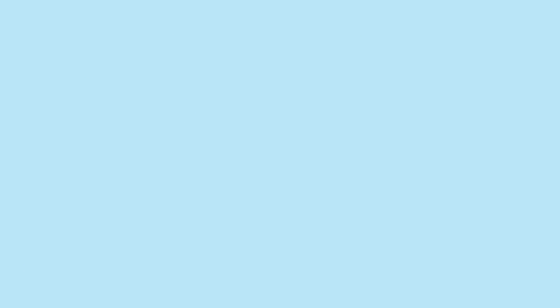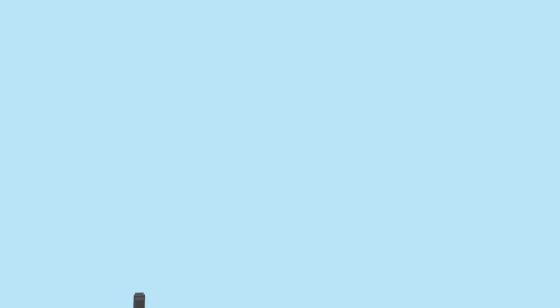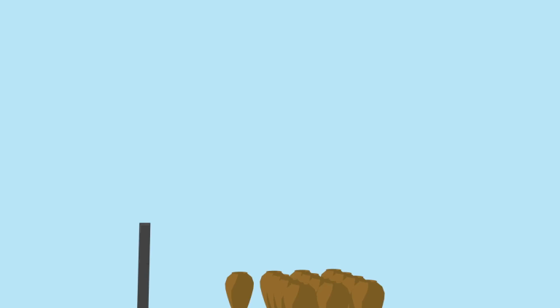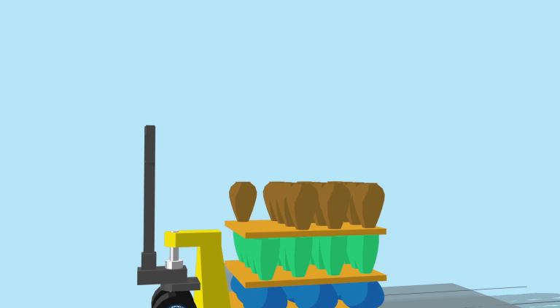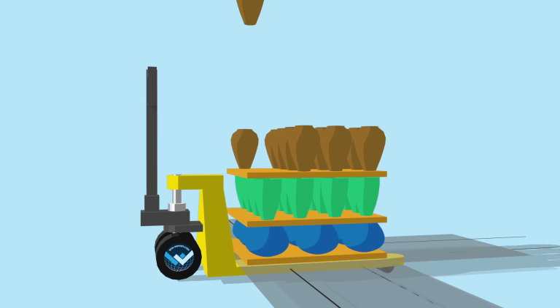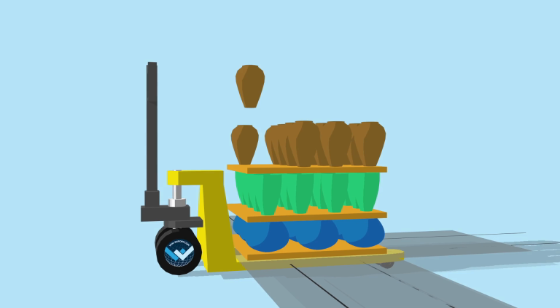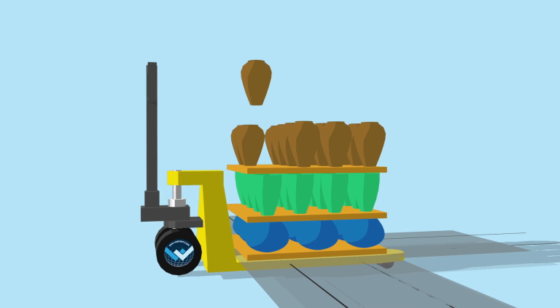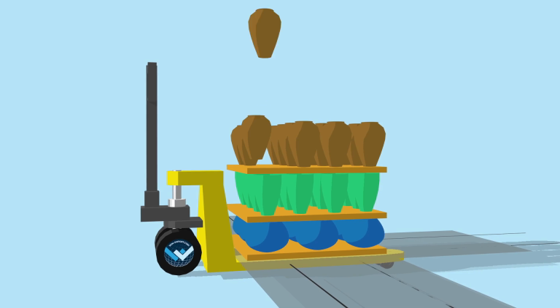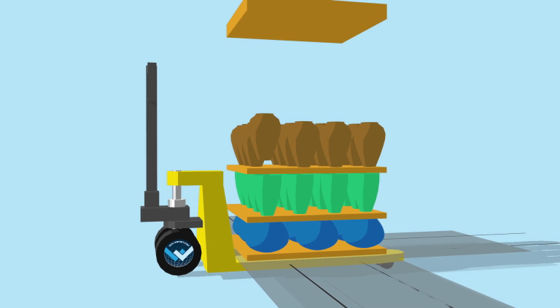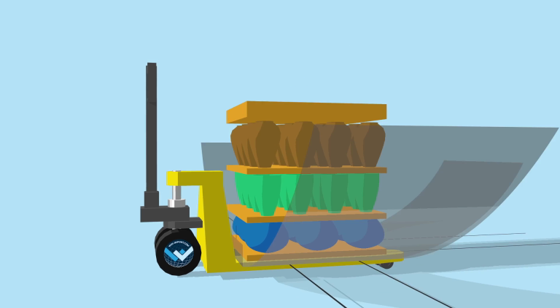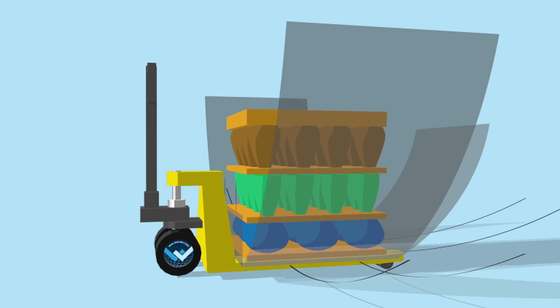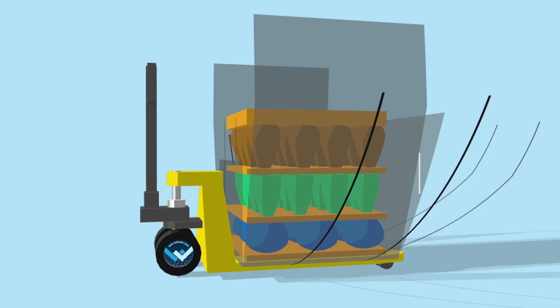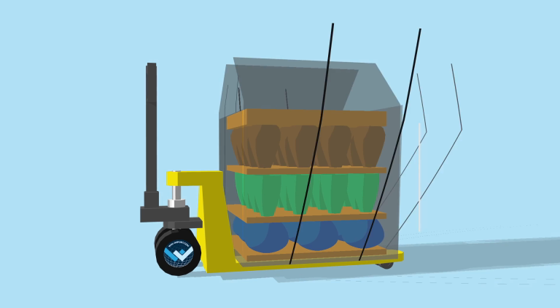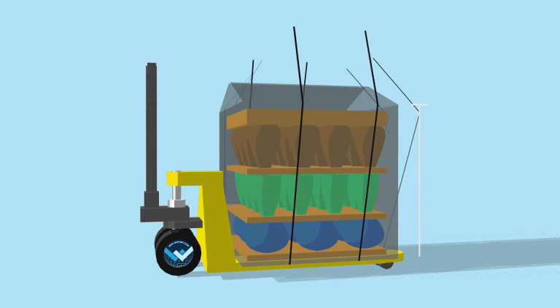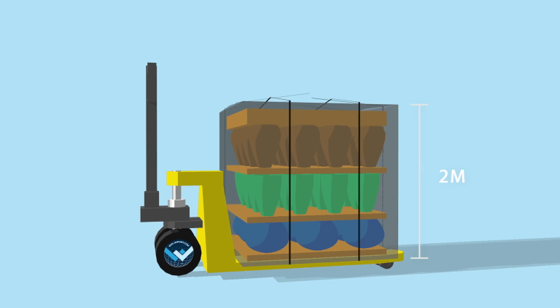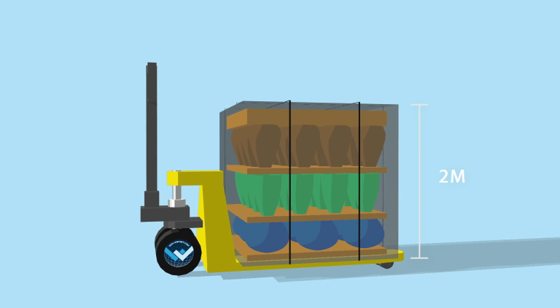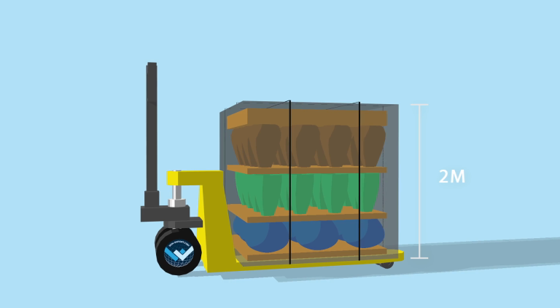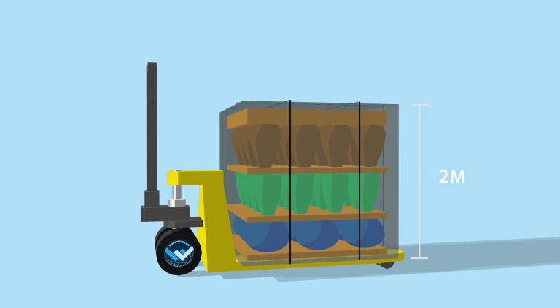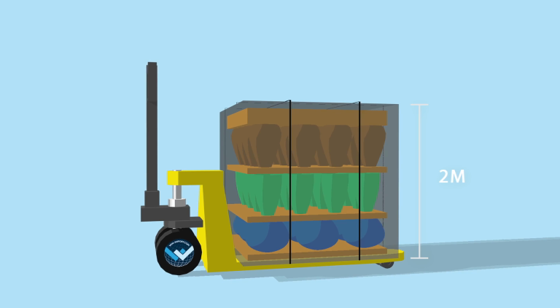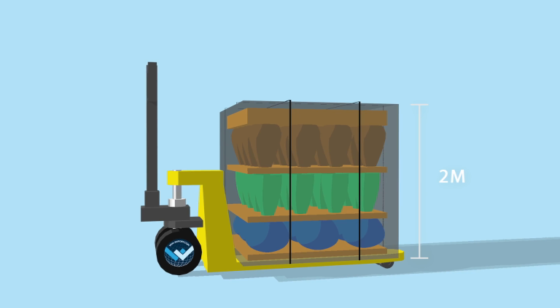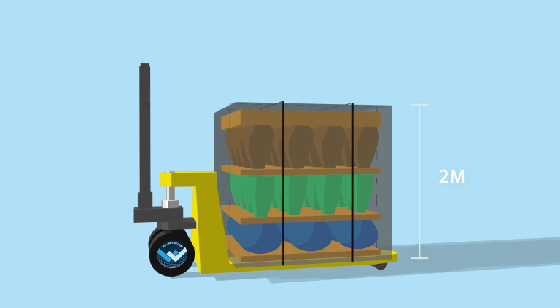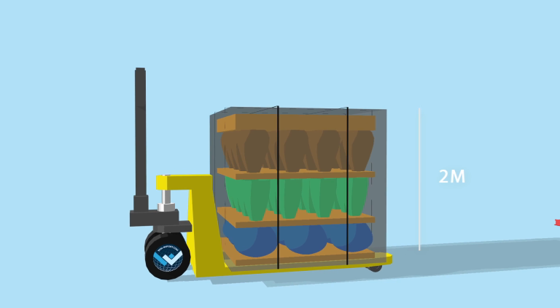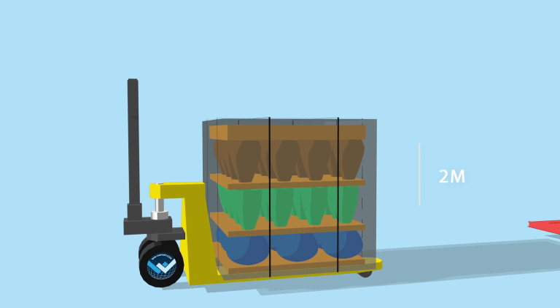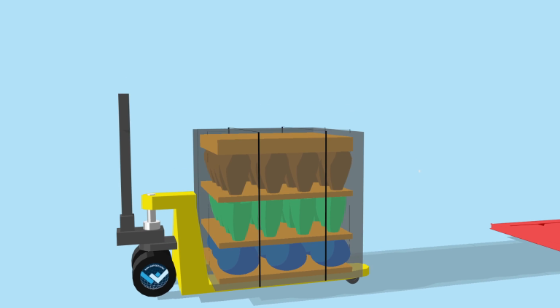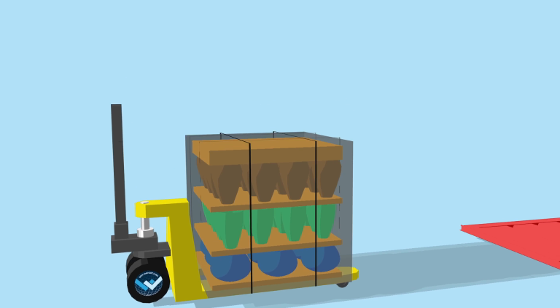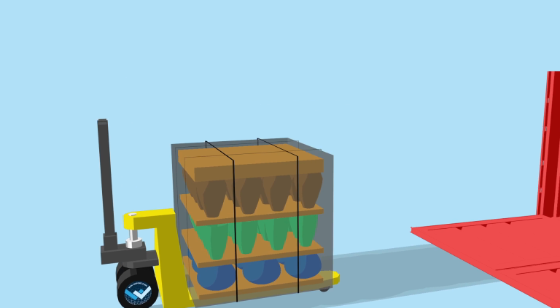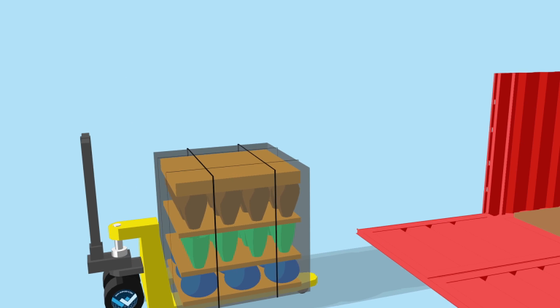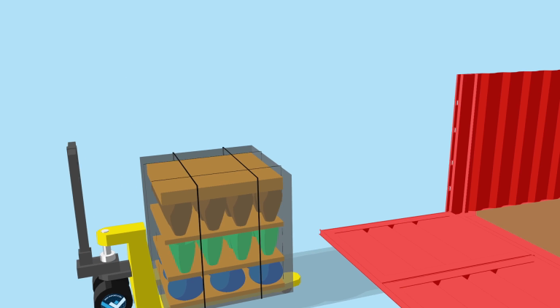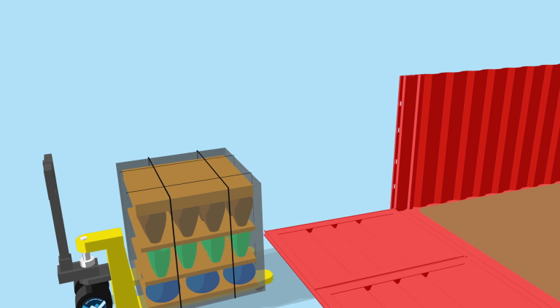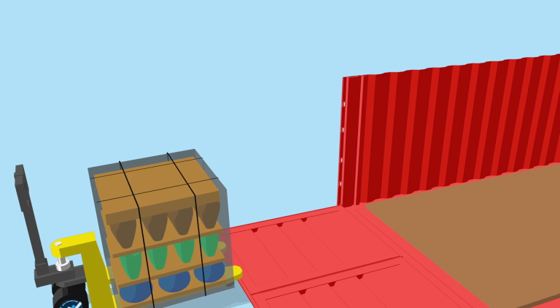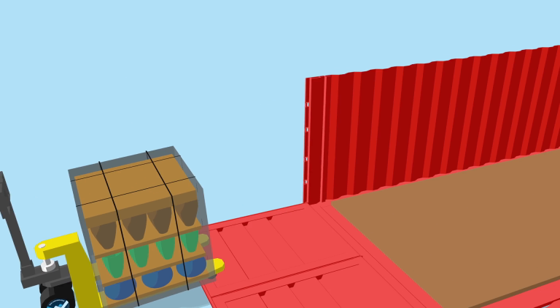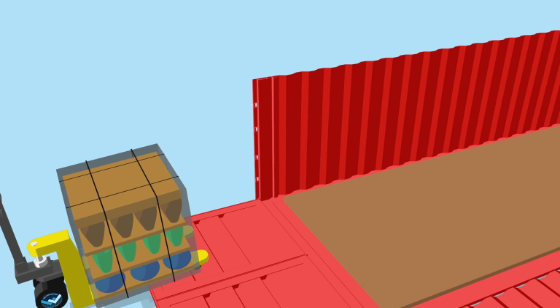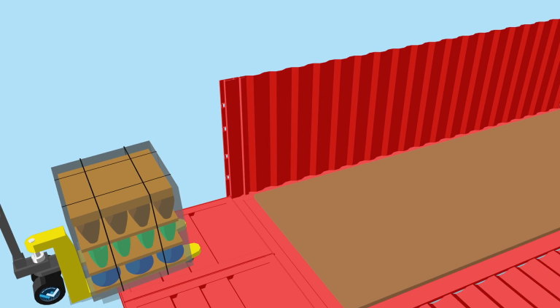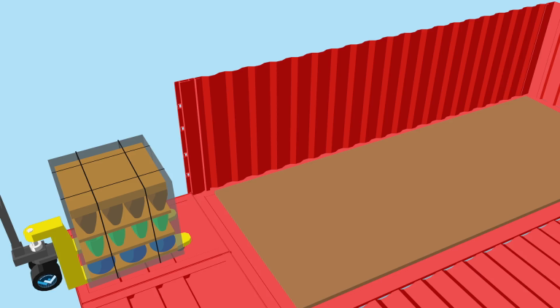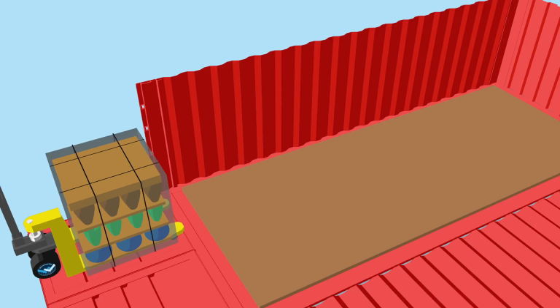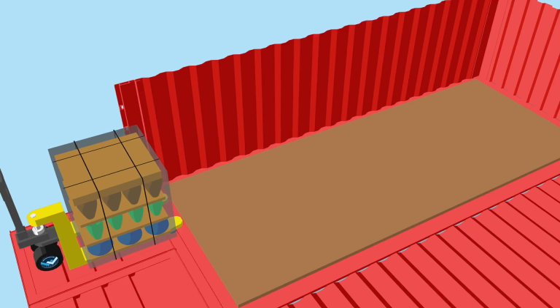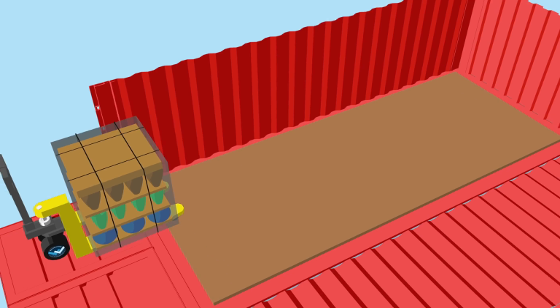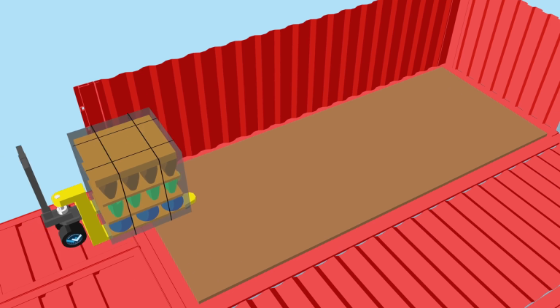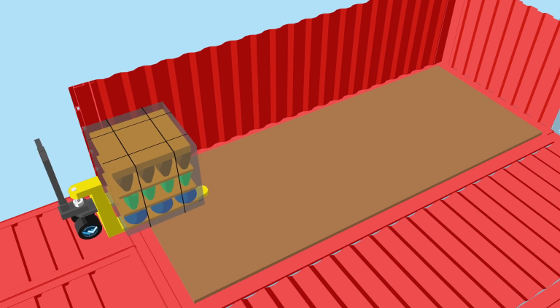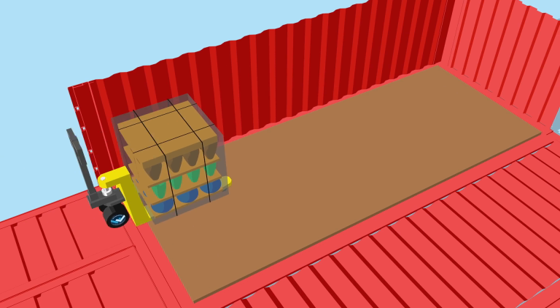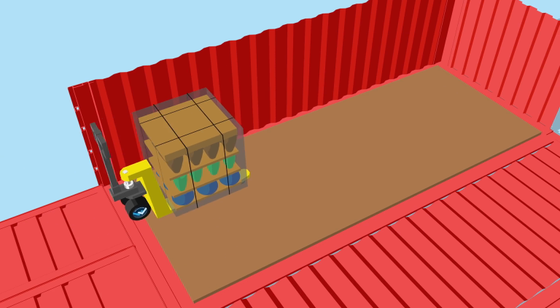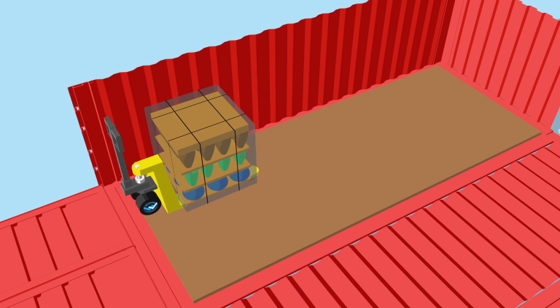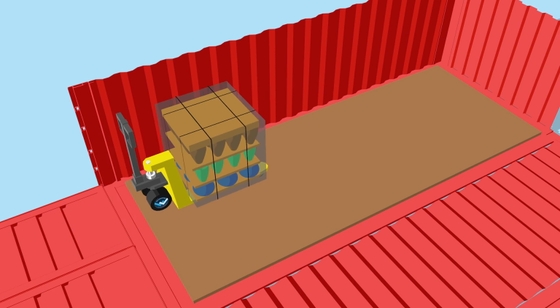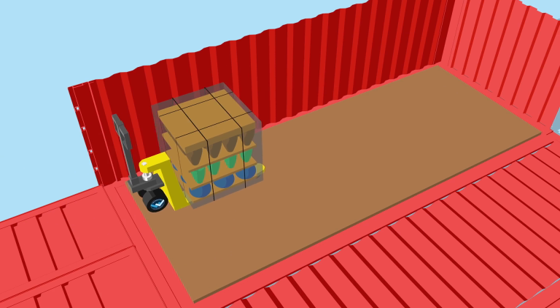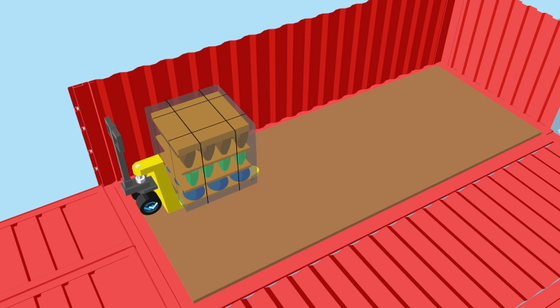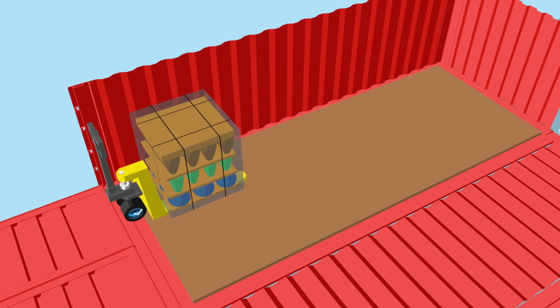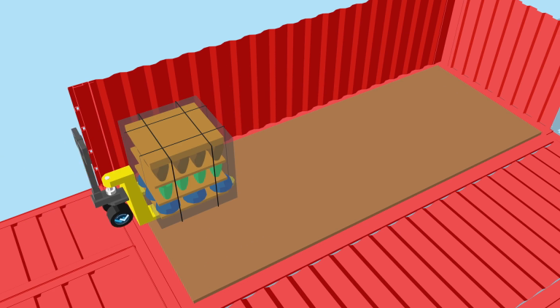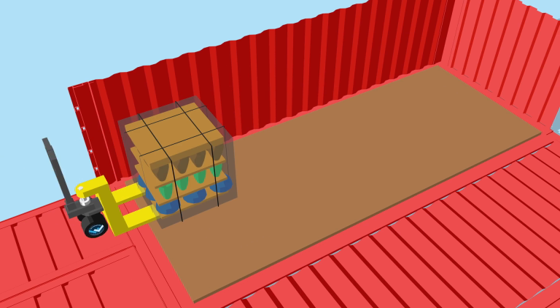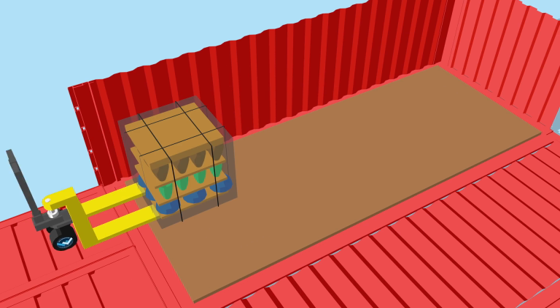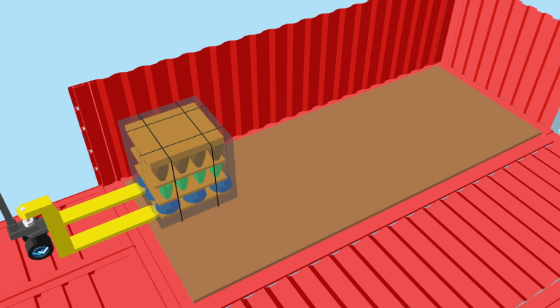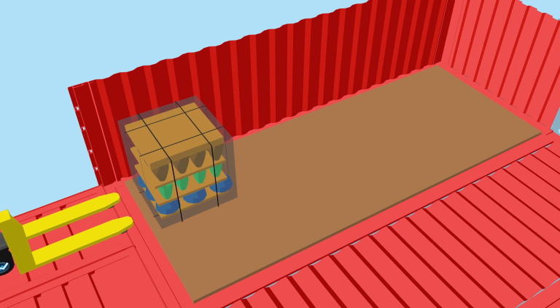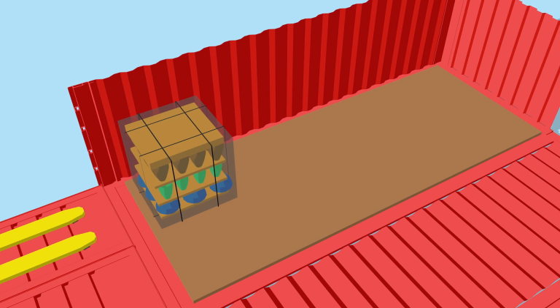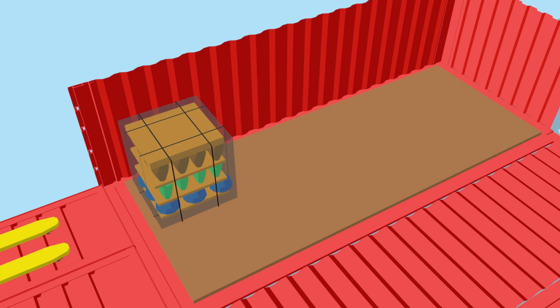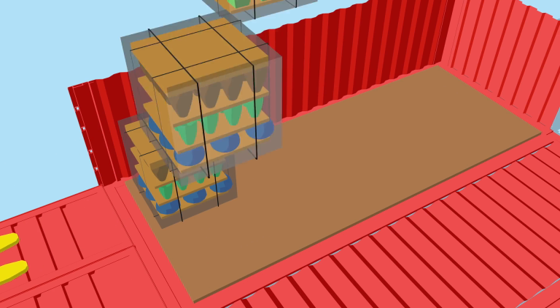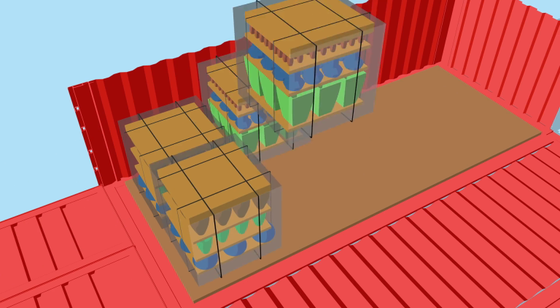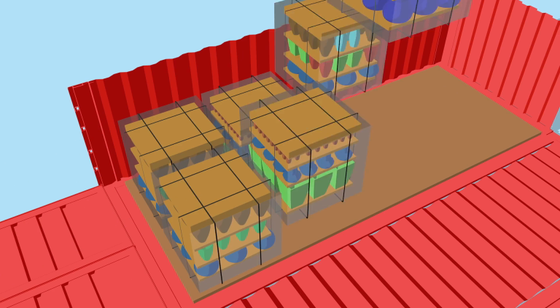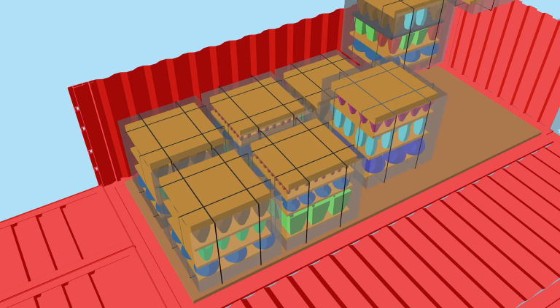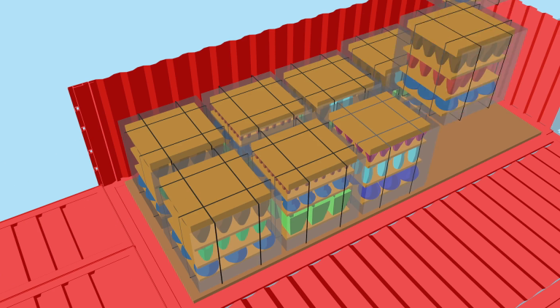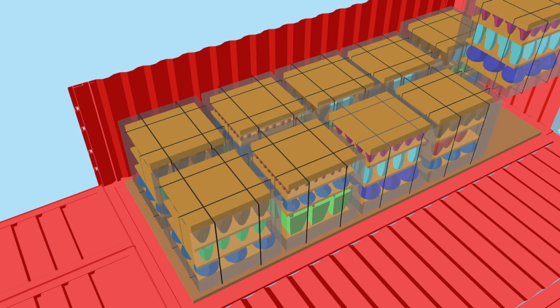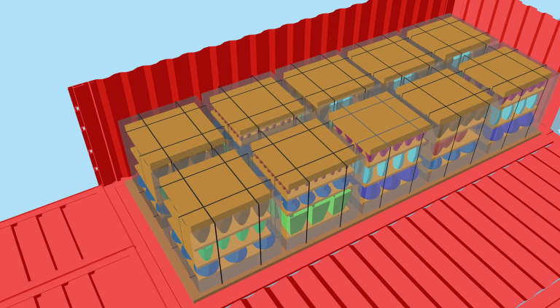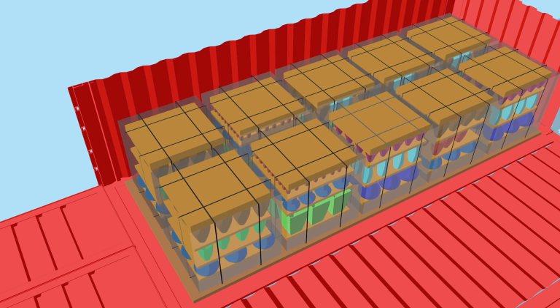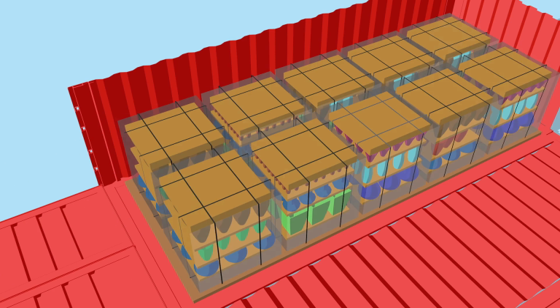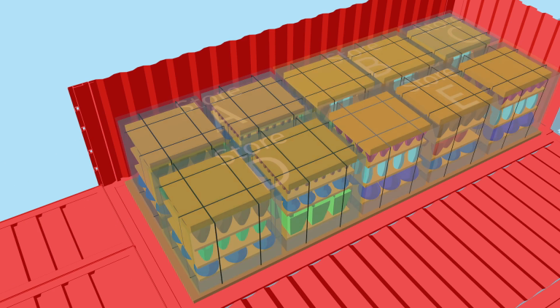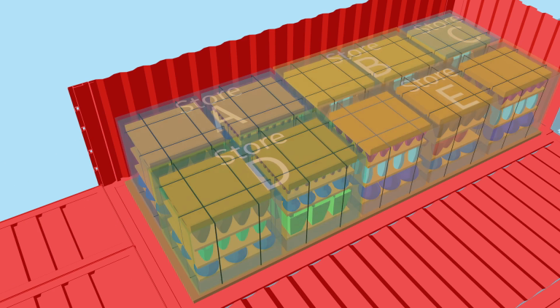We offer well-organized processes from ordering to shipping, container space-sharing, with no waste of space.